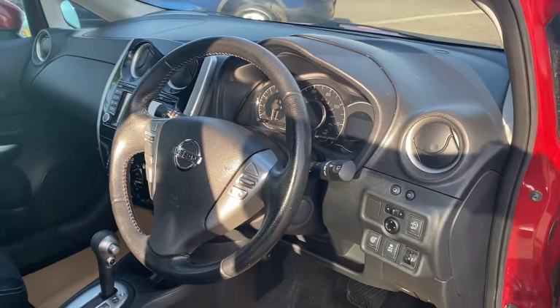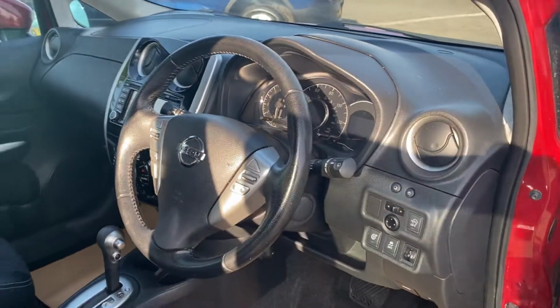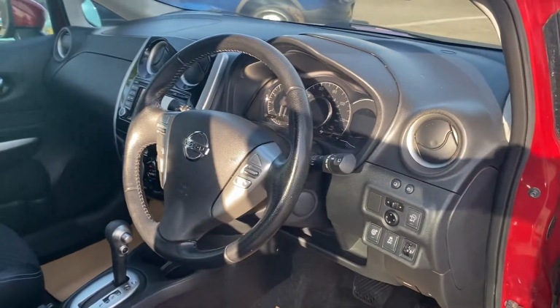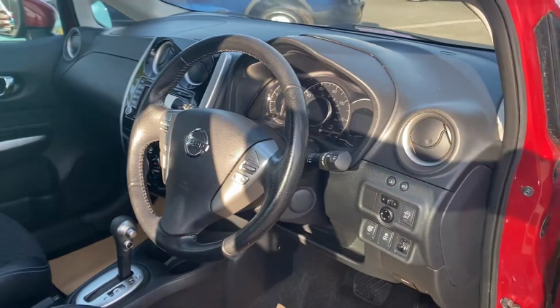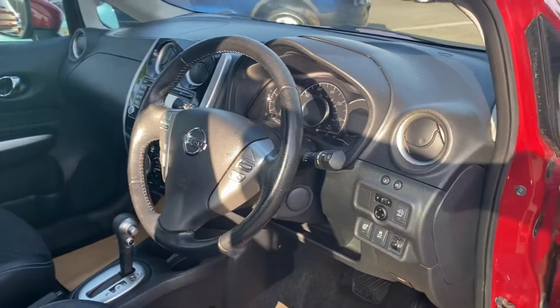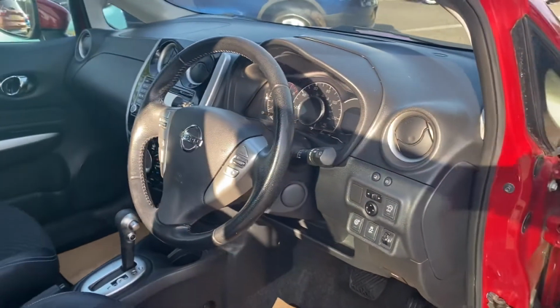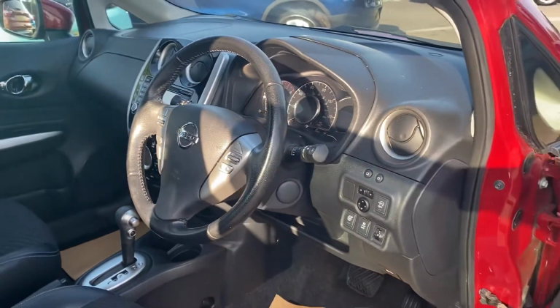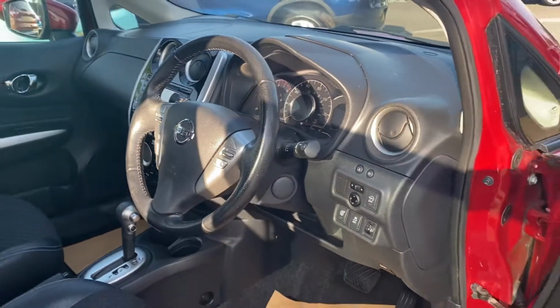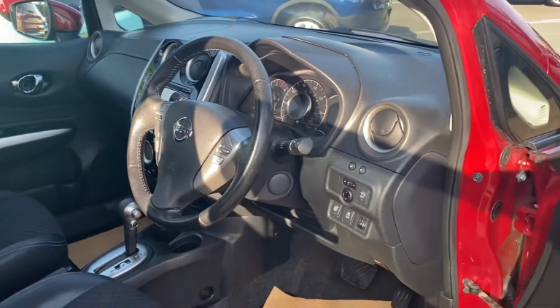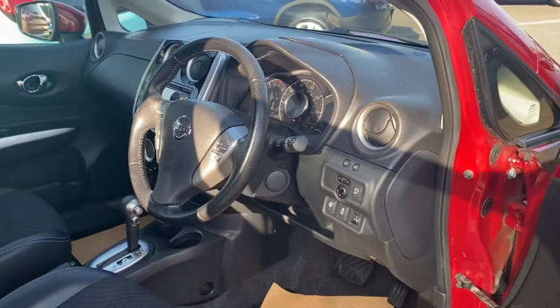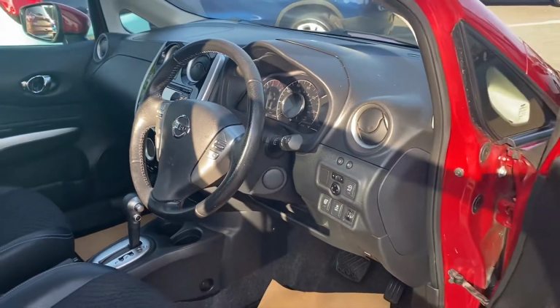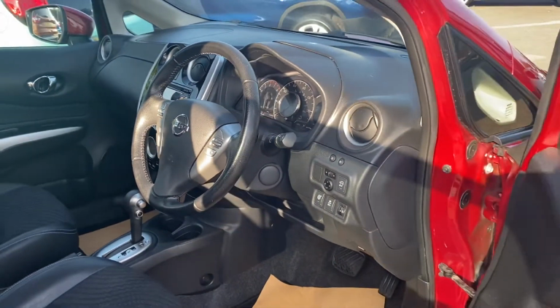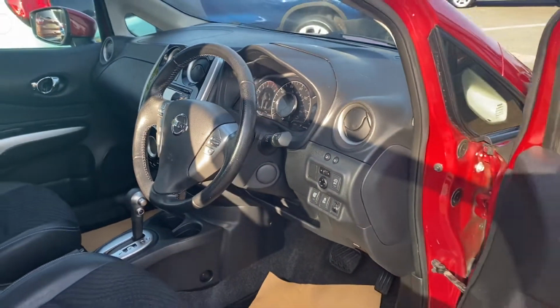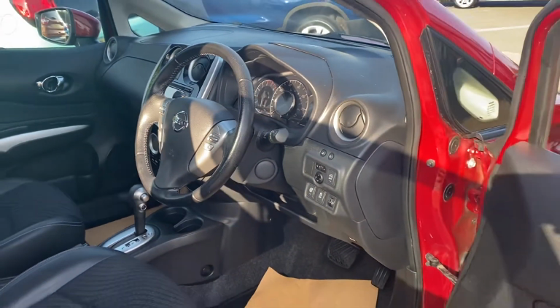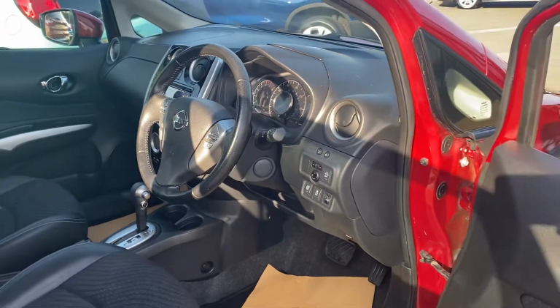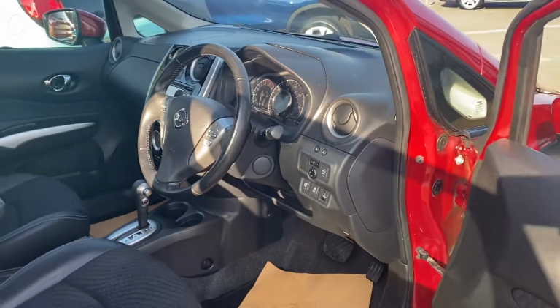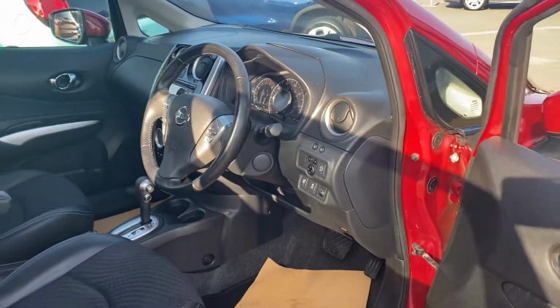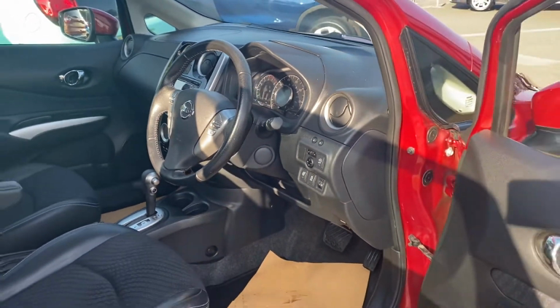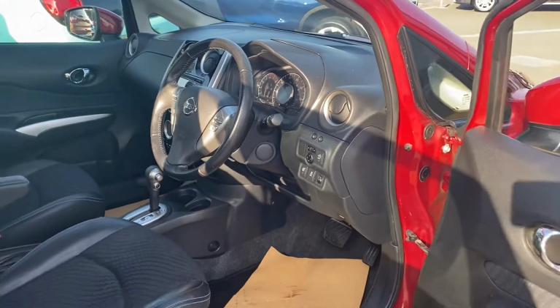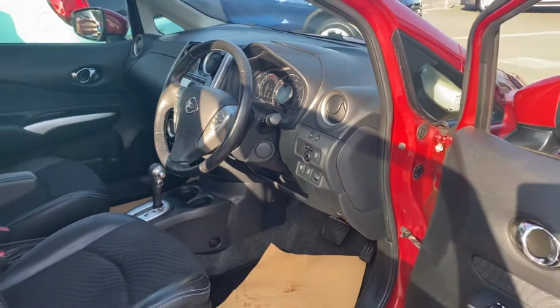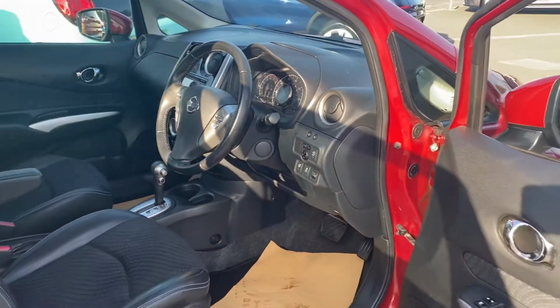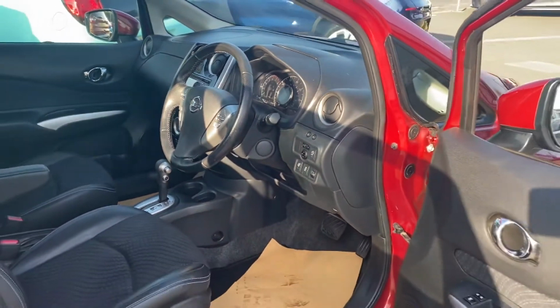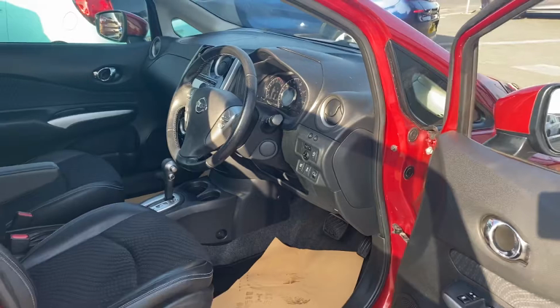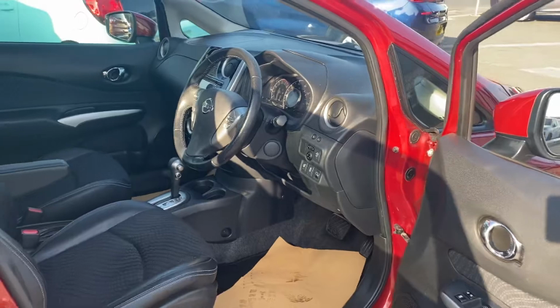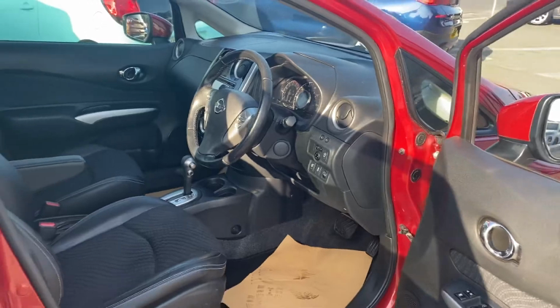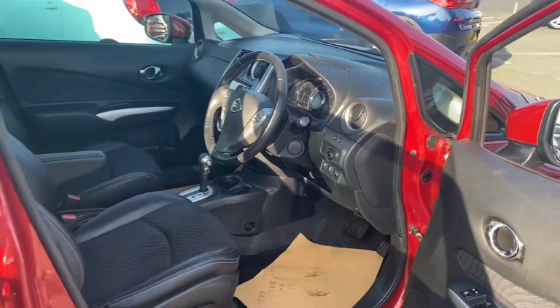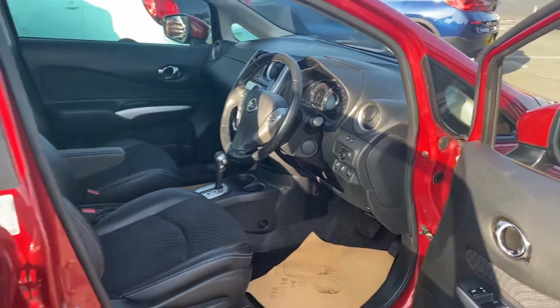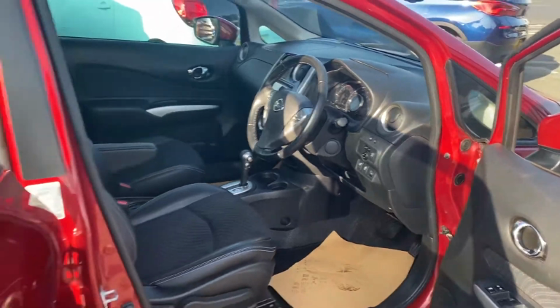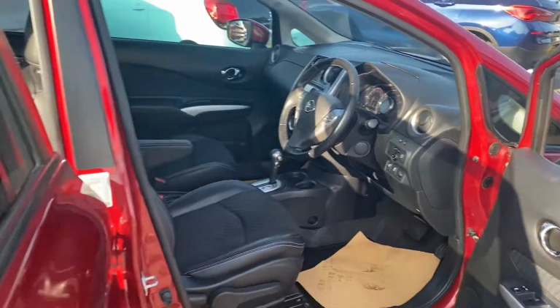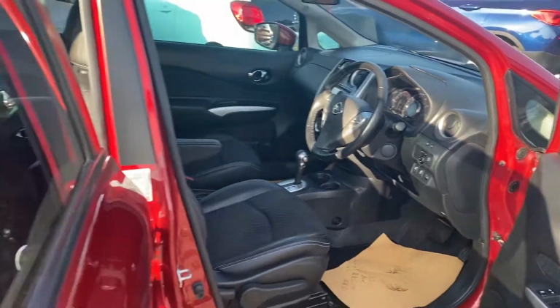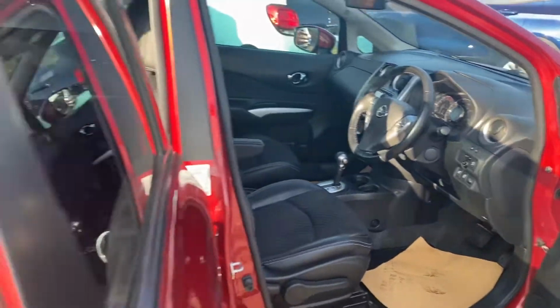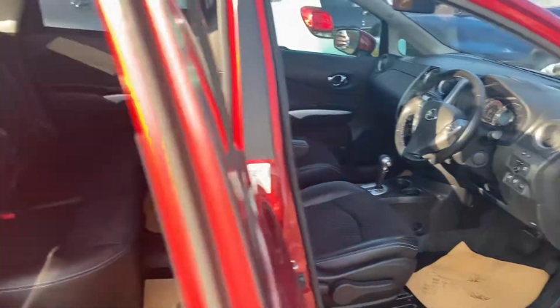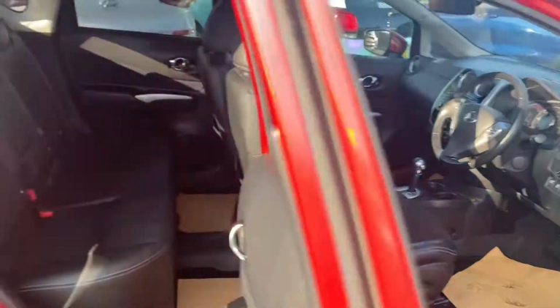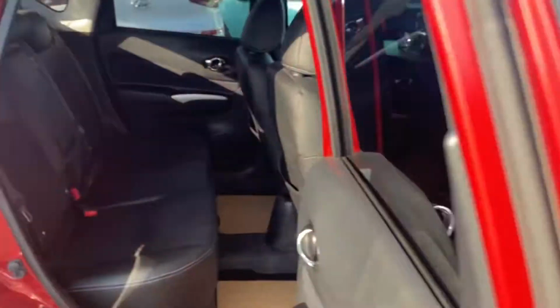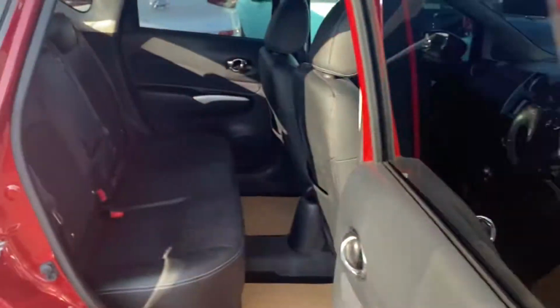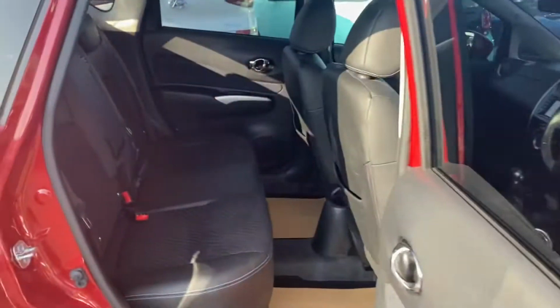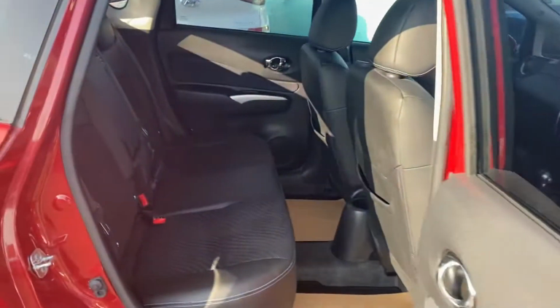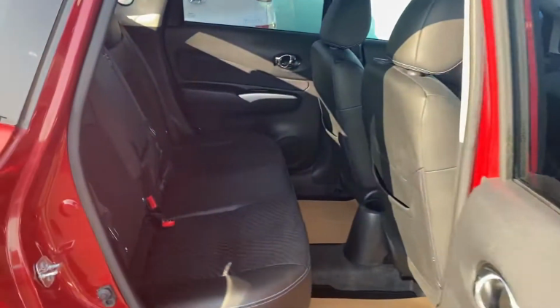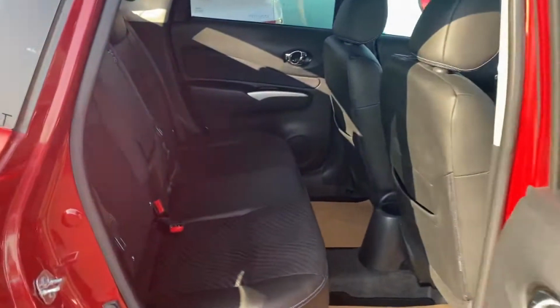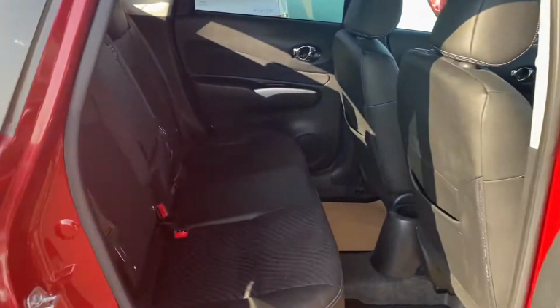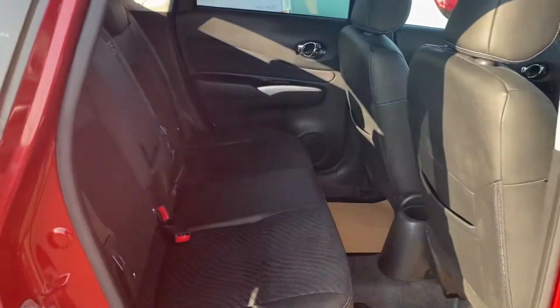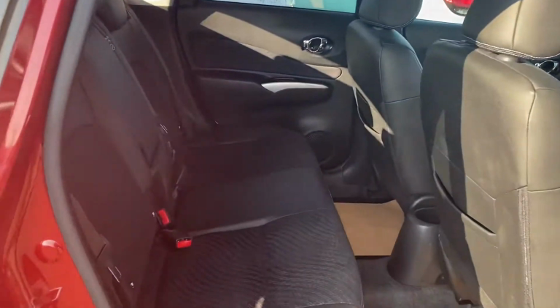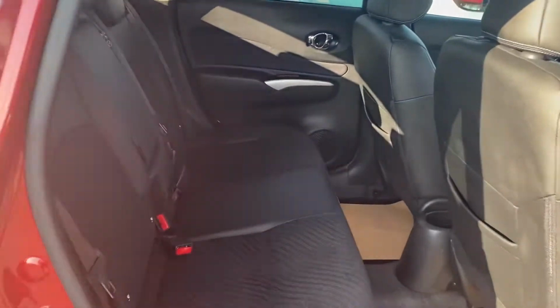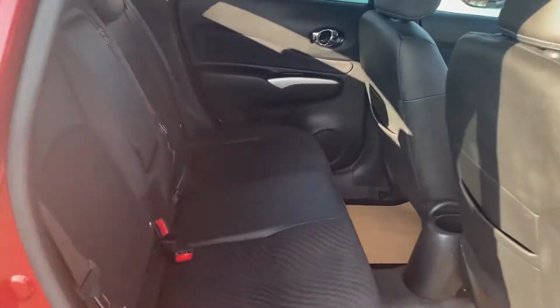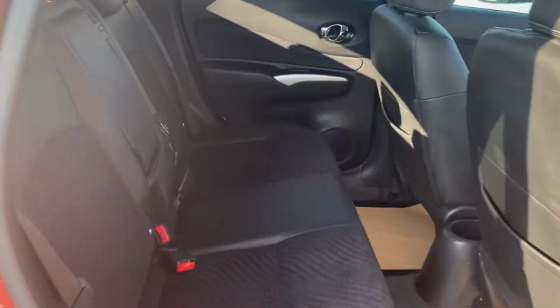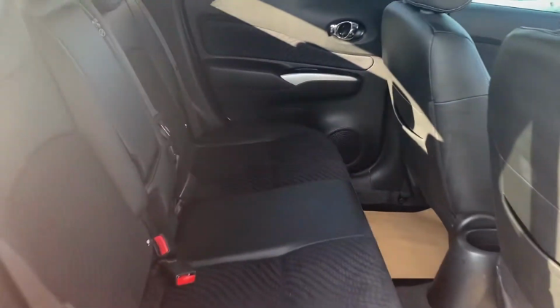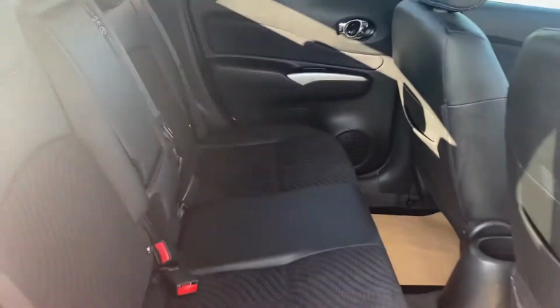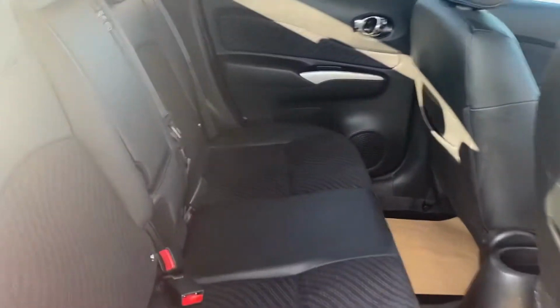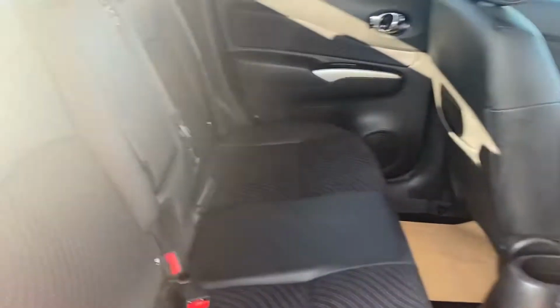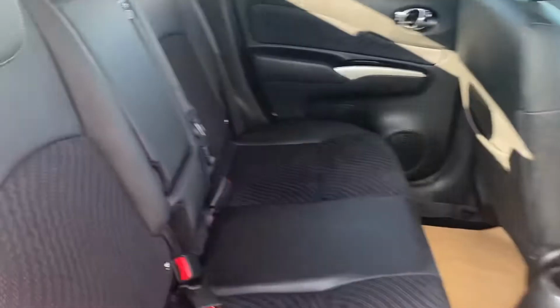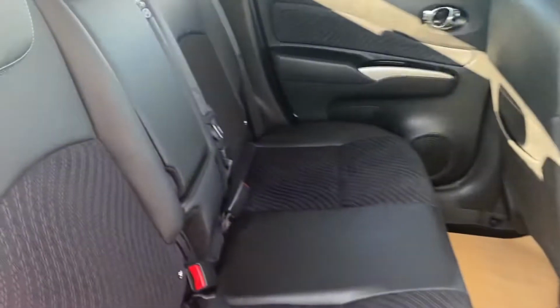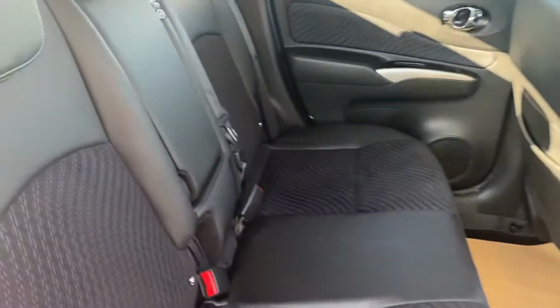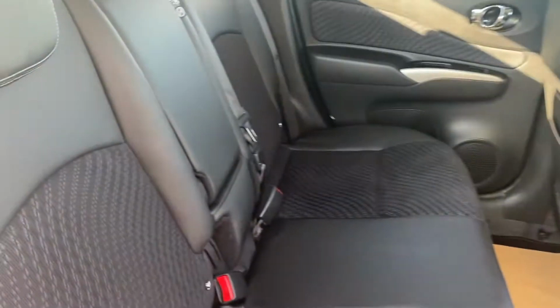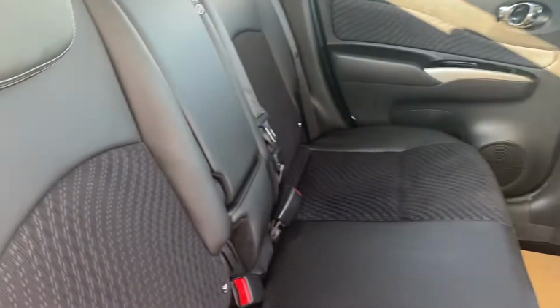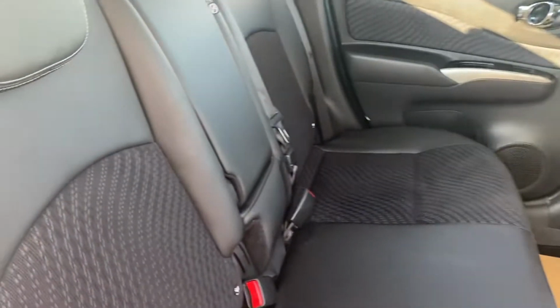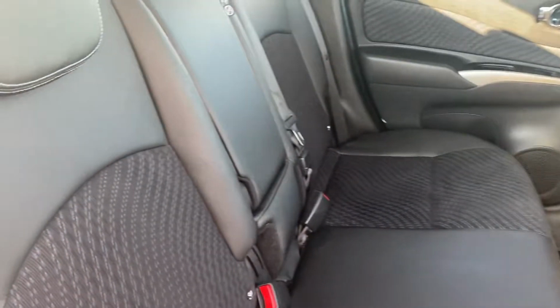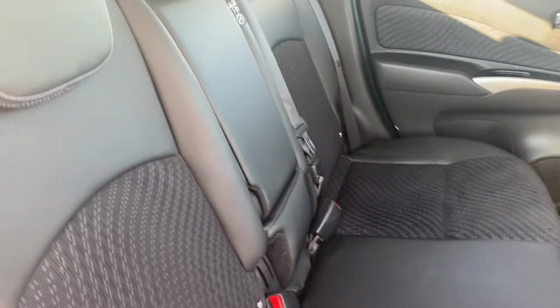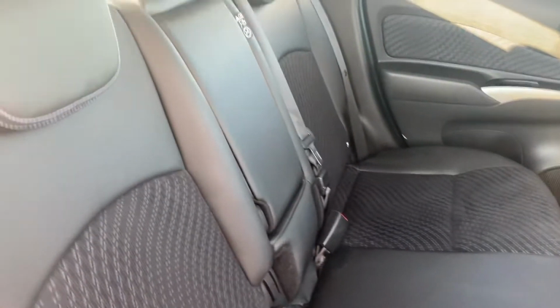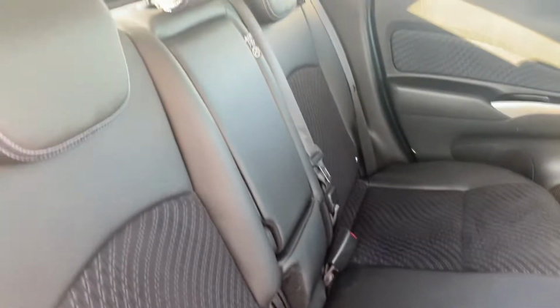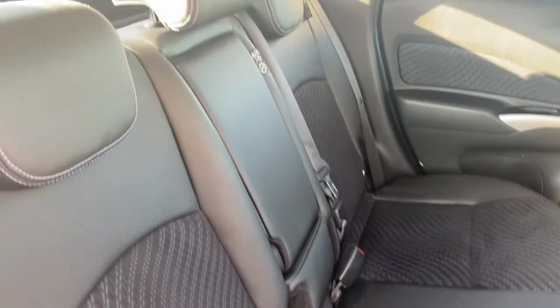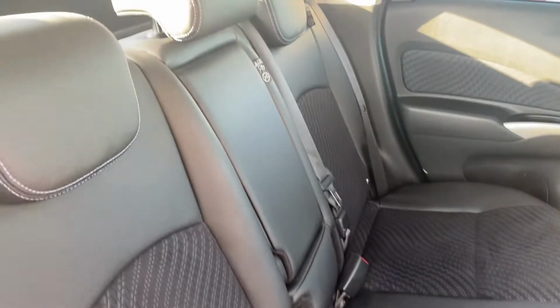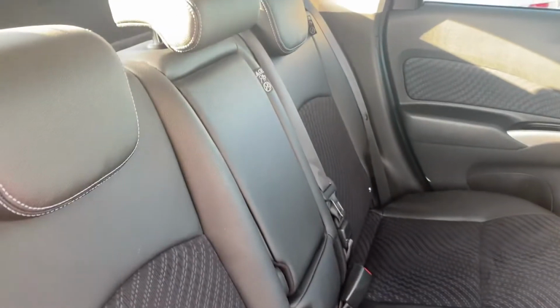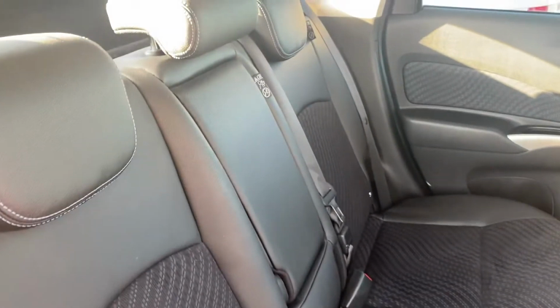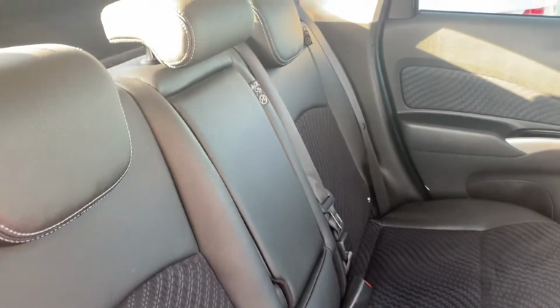Nice layout of the dash, and there's a fix in the back as well.